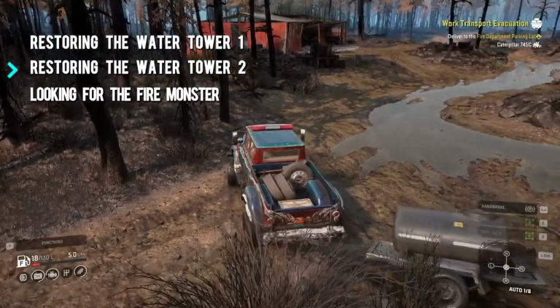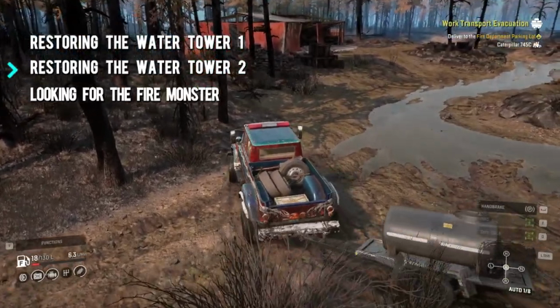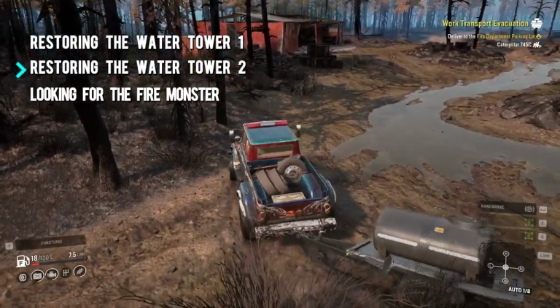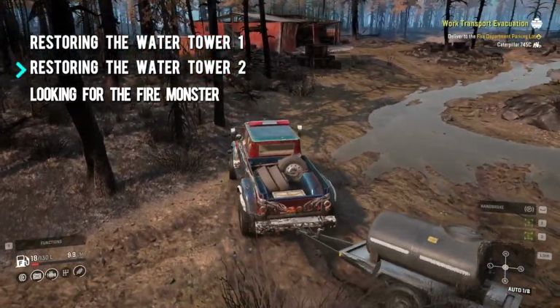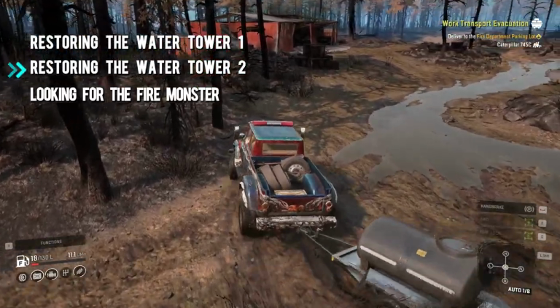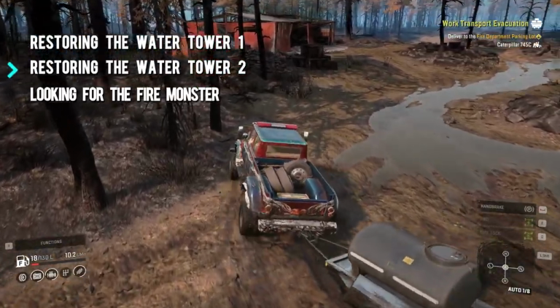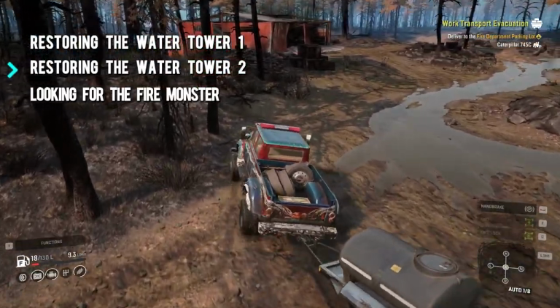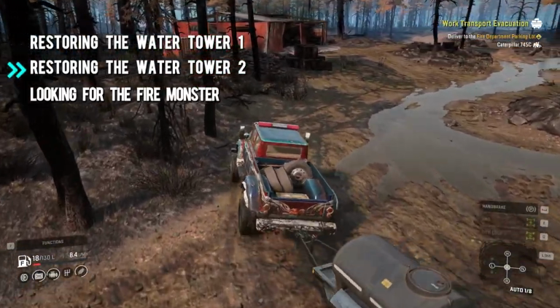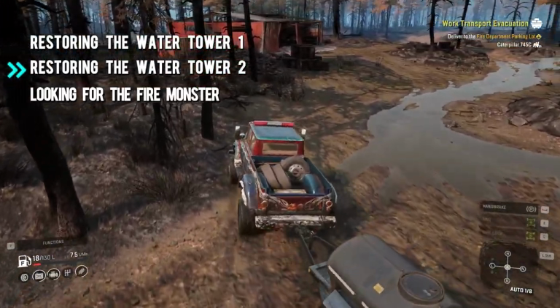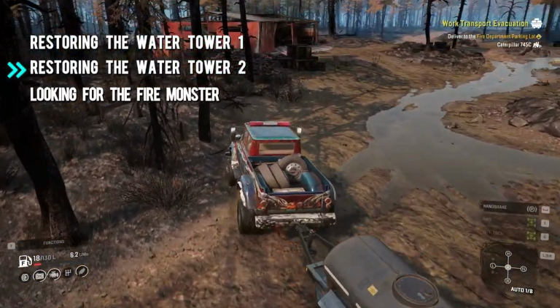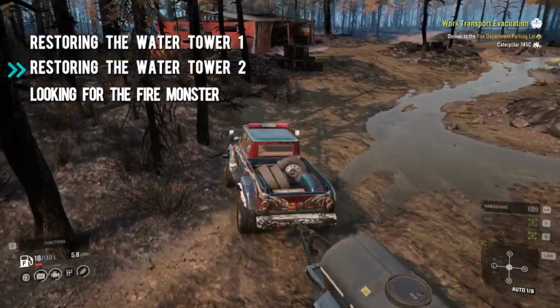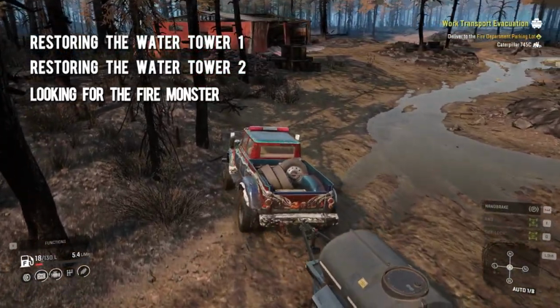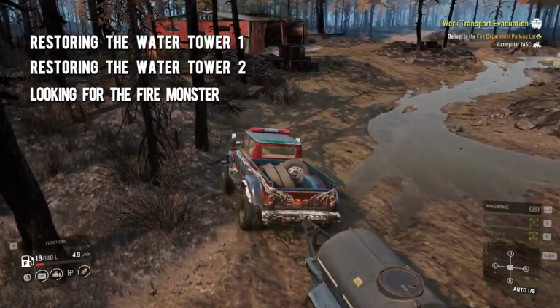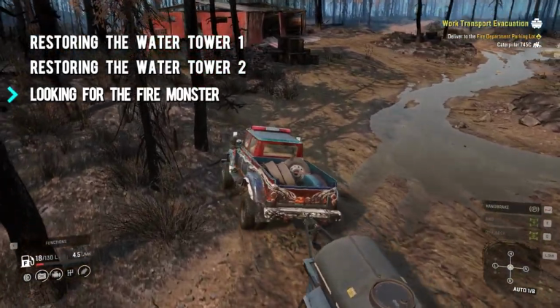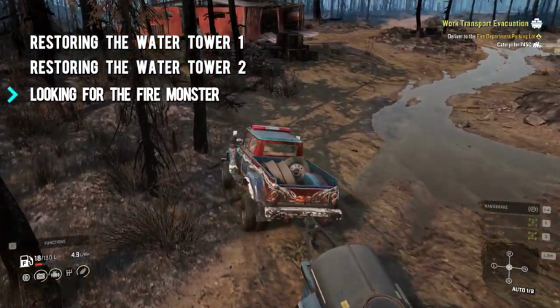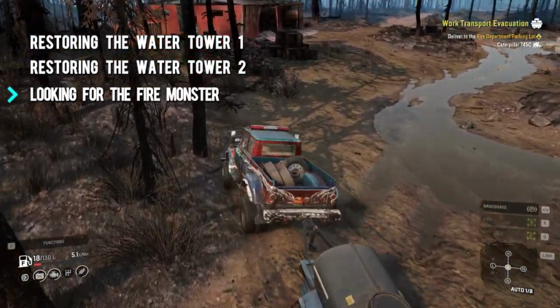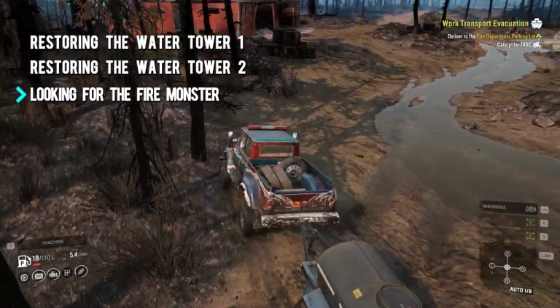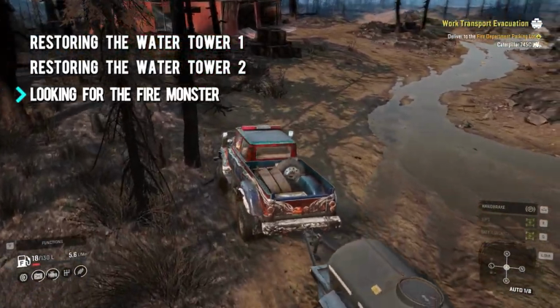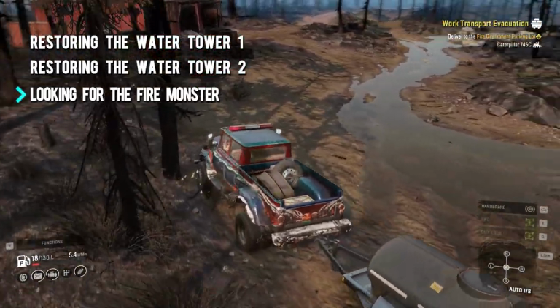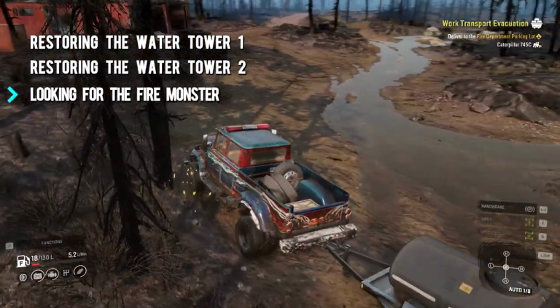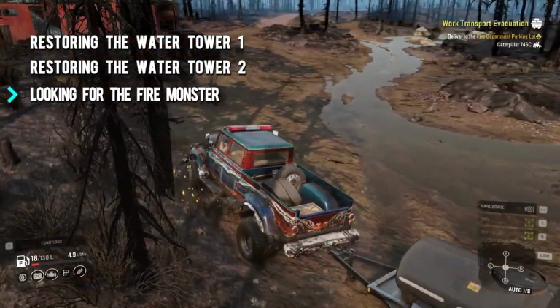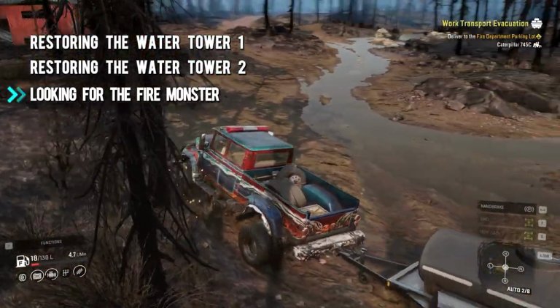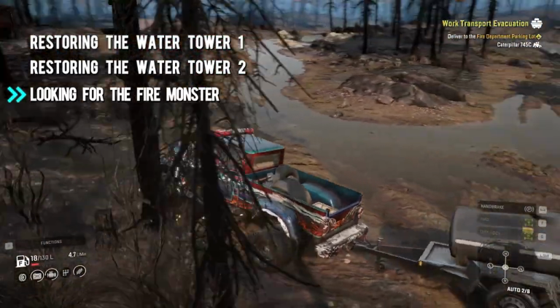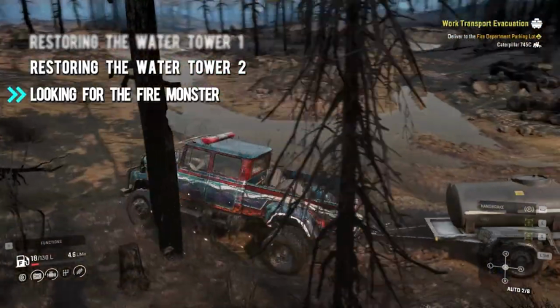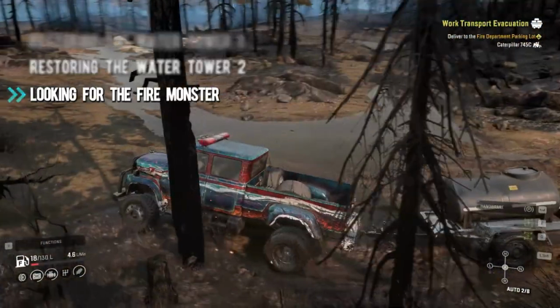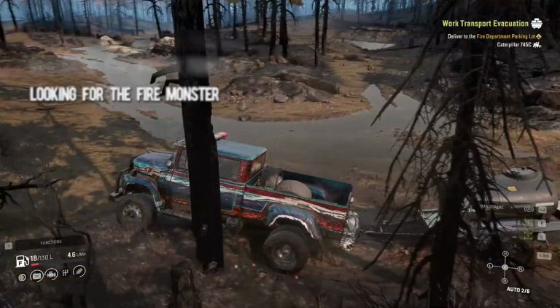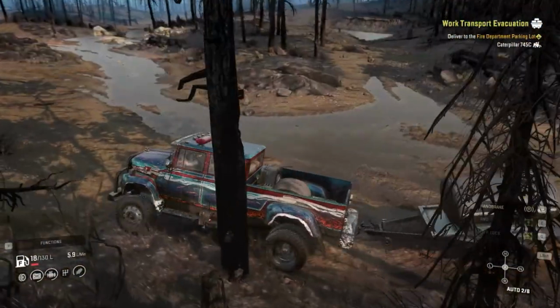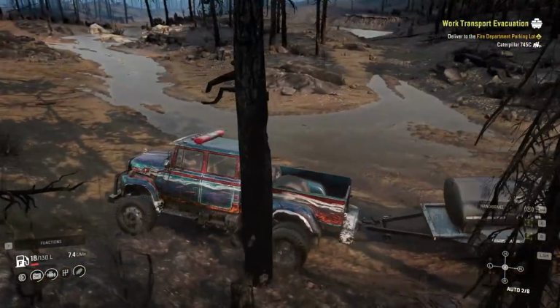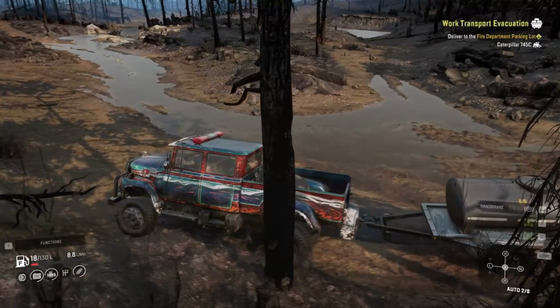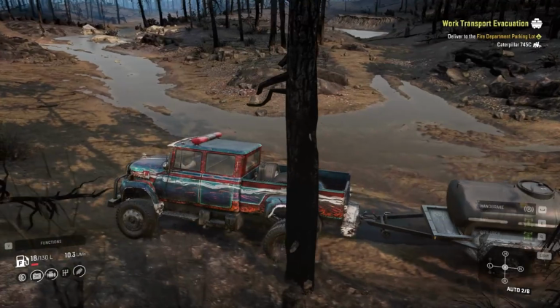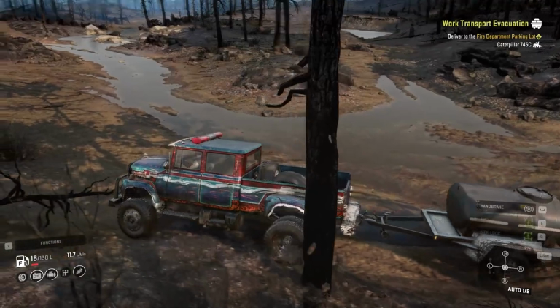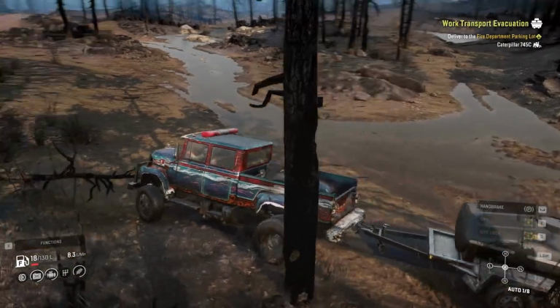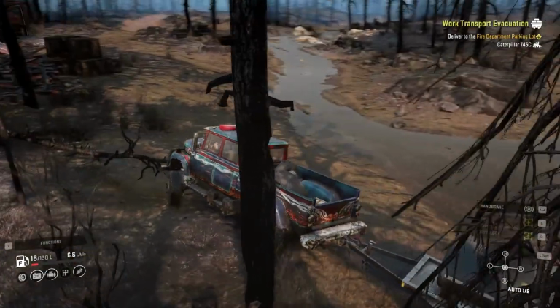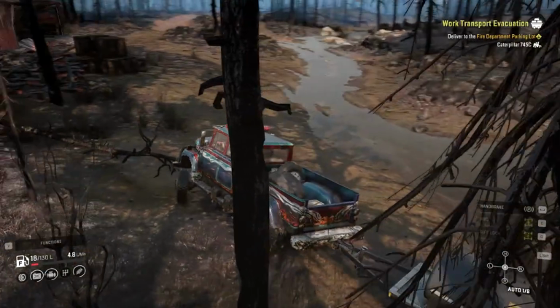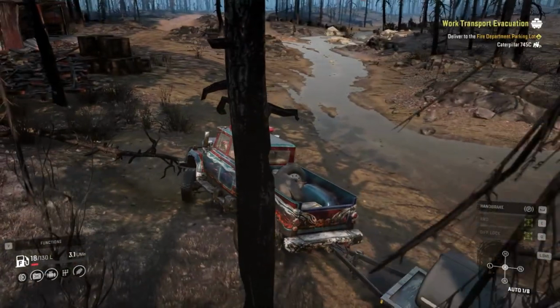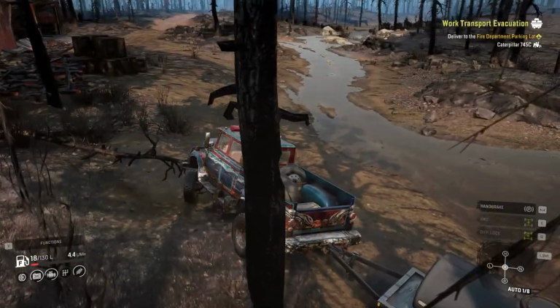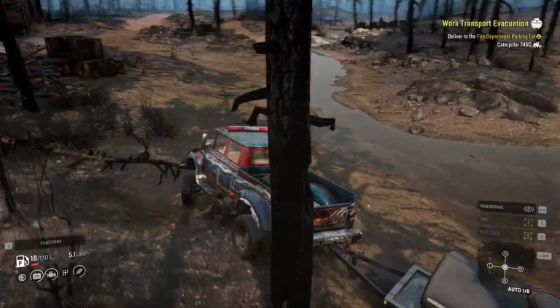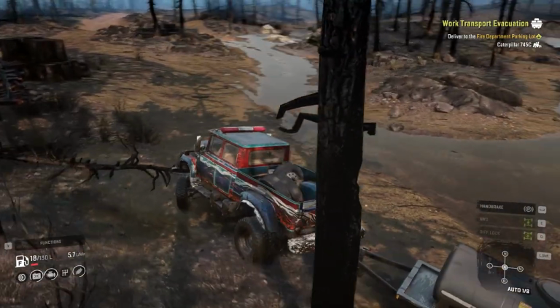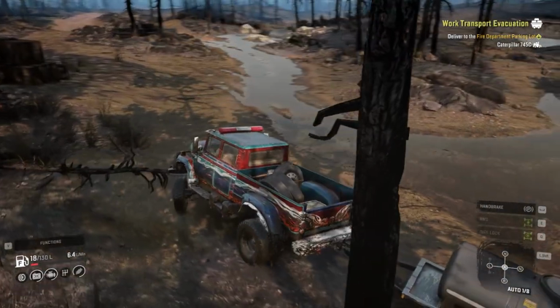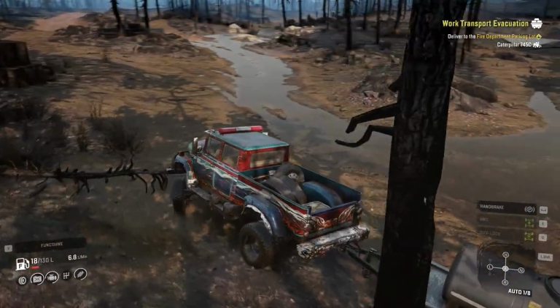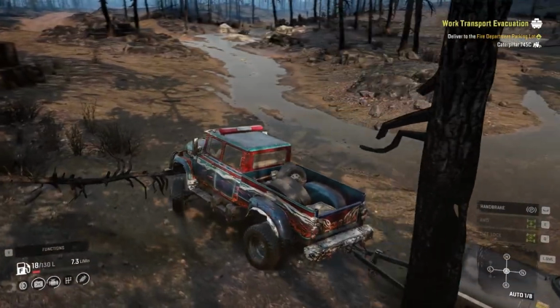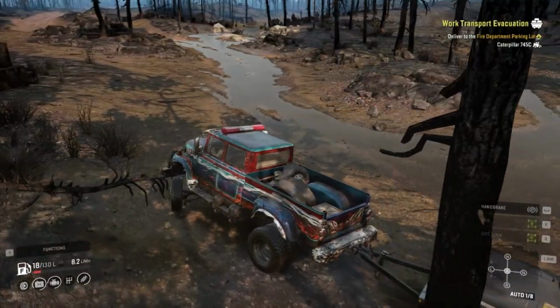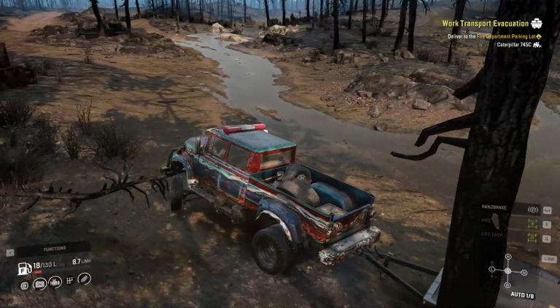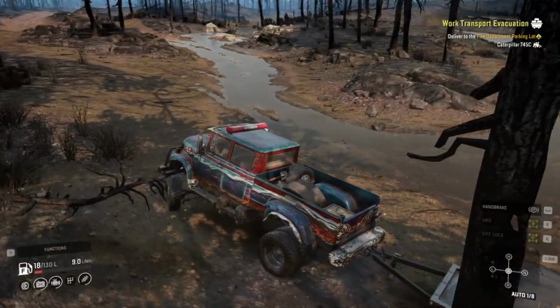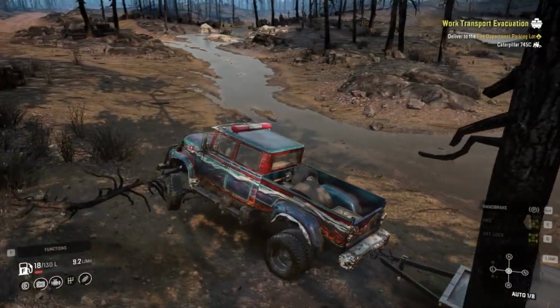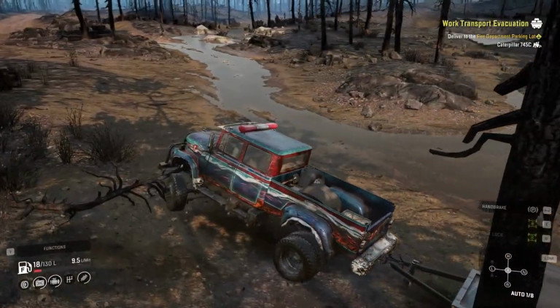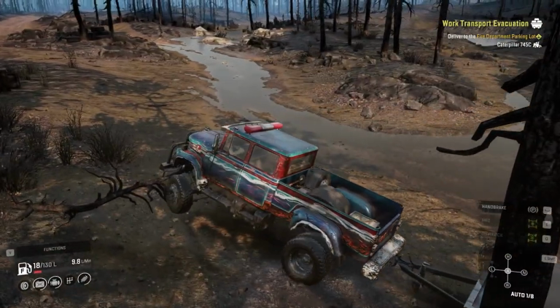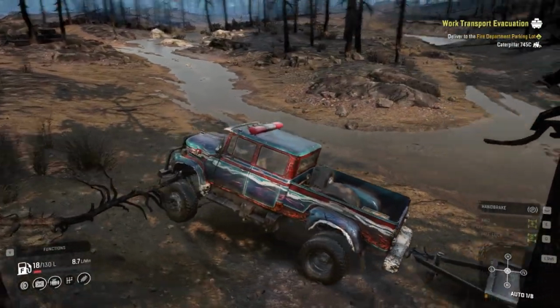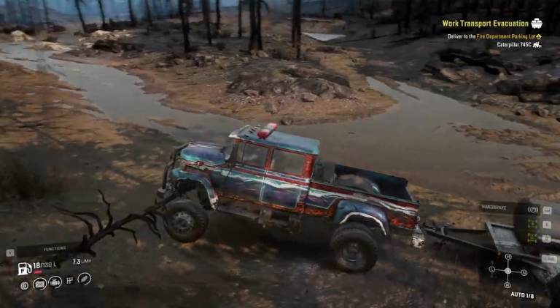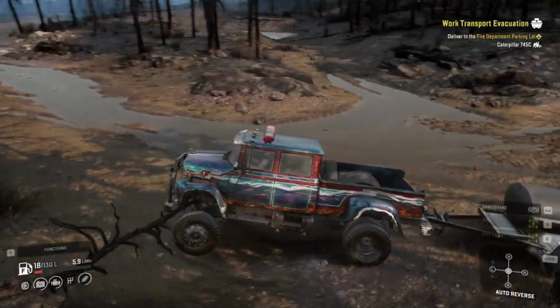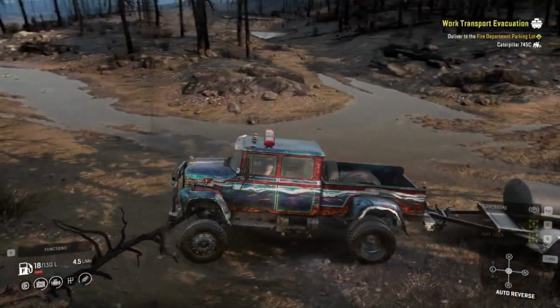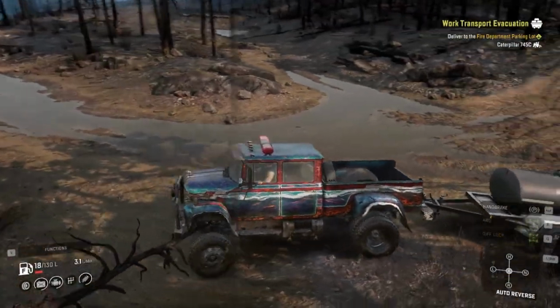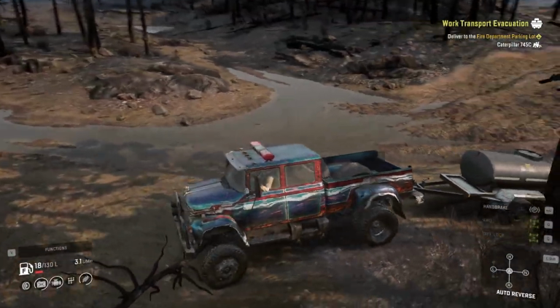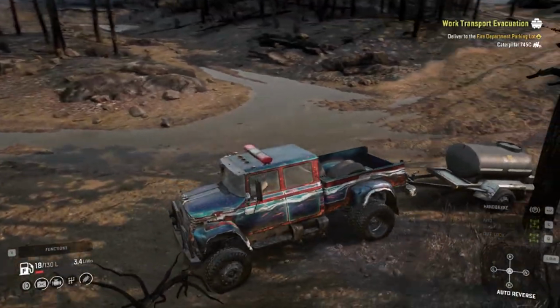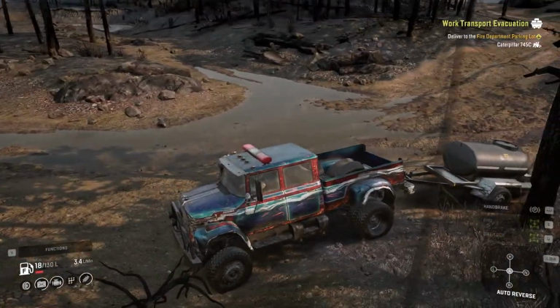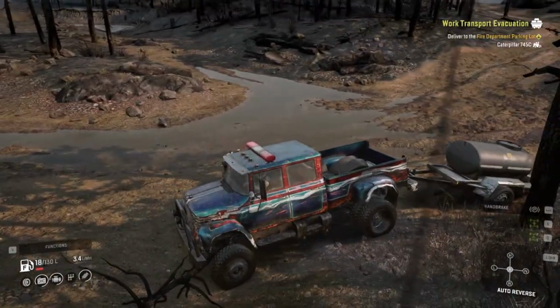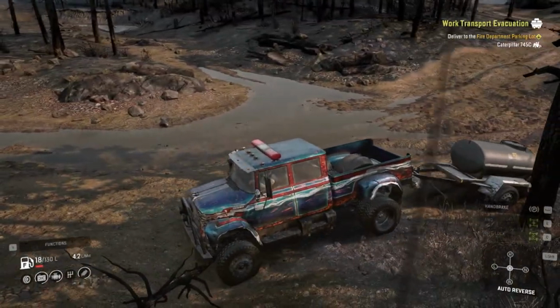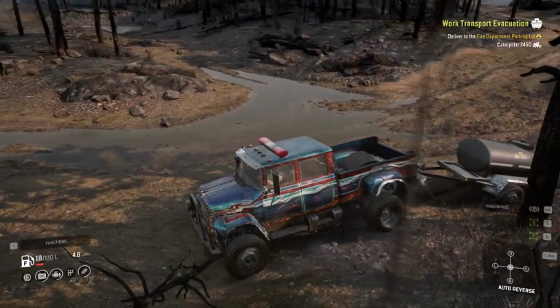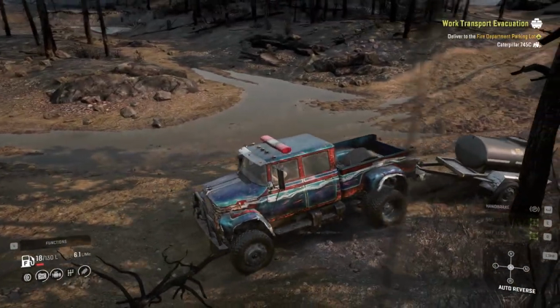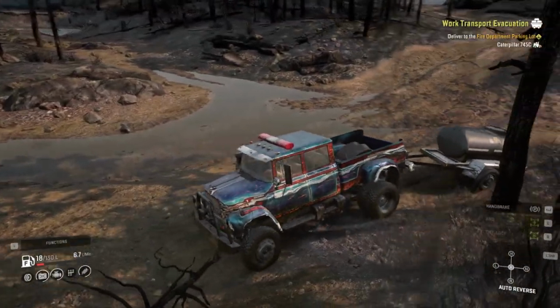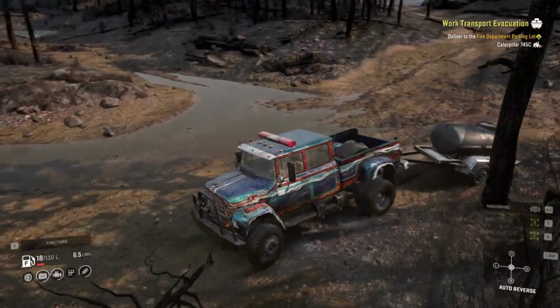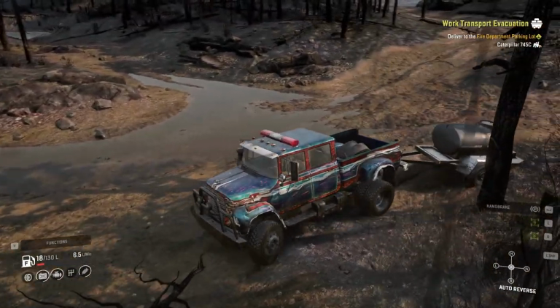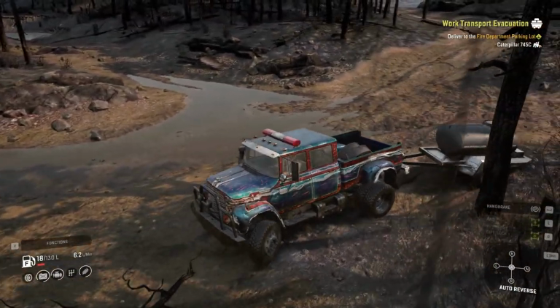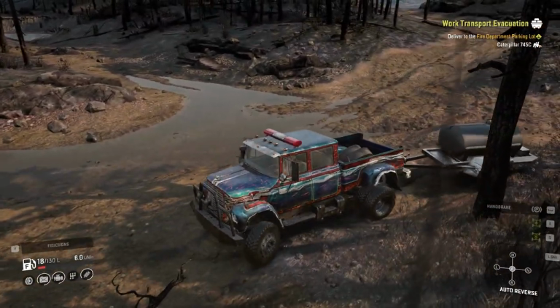After that, you can do the restoring the water tower contracts and the looking for the fire monster contract. Once you've restored the water towers, I'll show you different methods for carrying water.